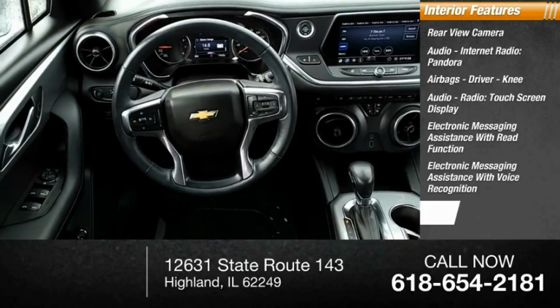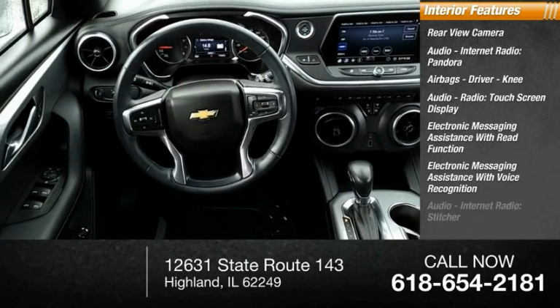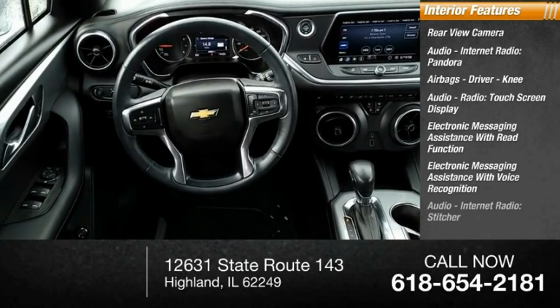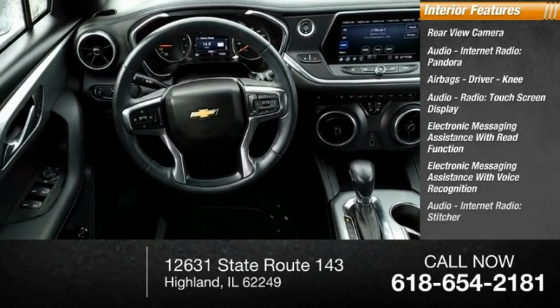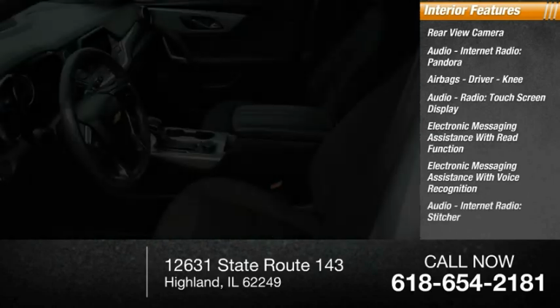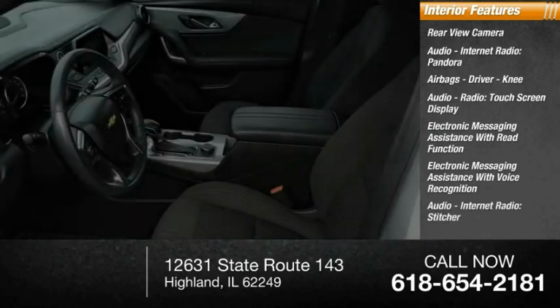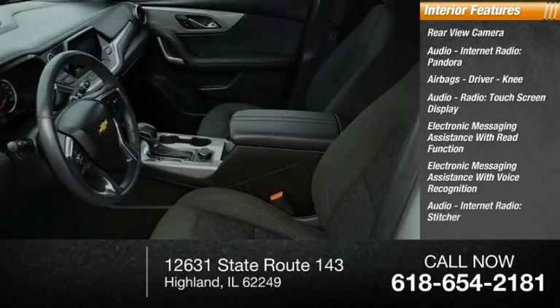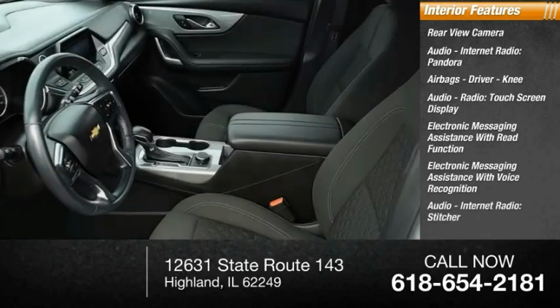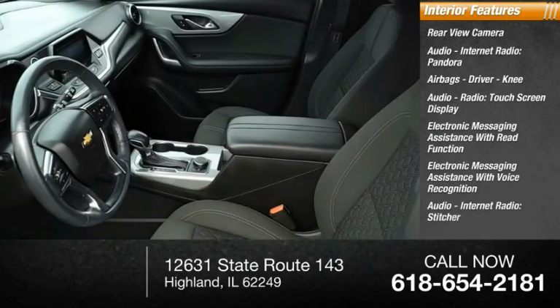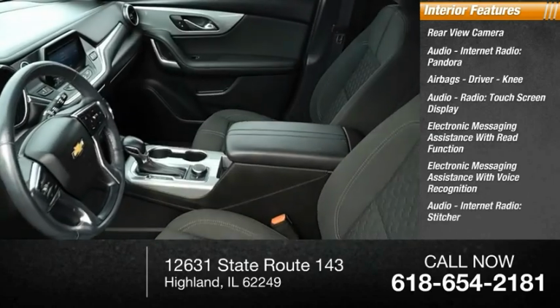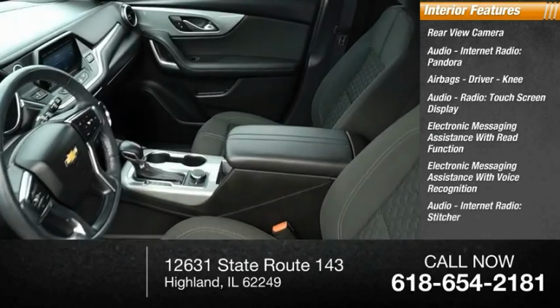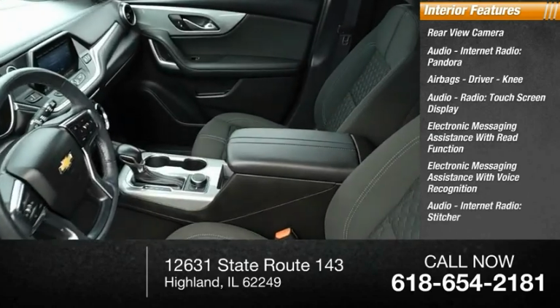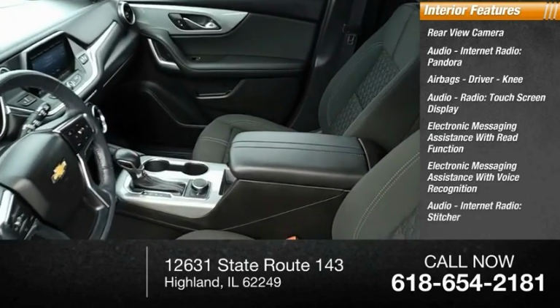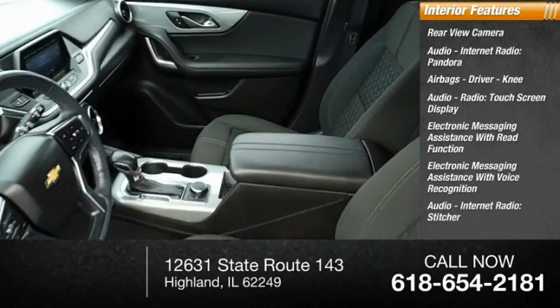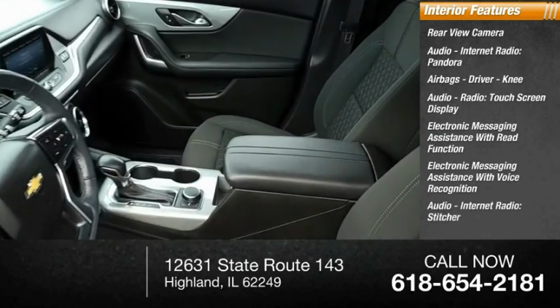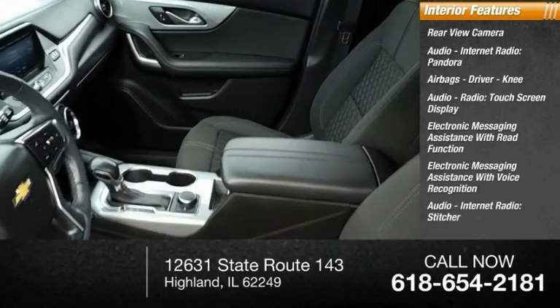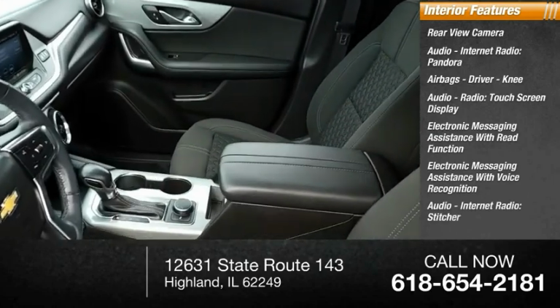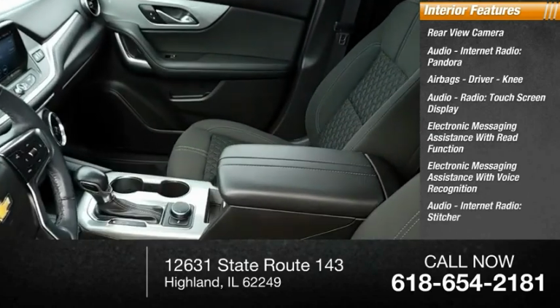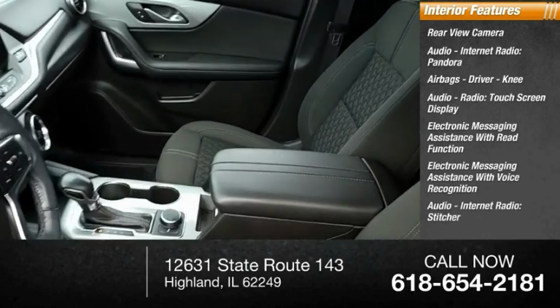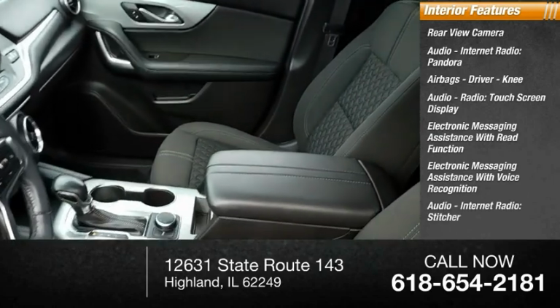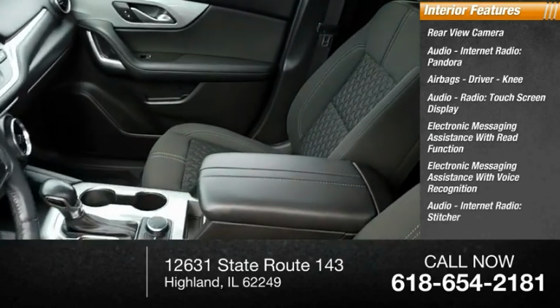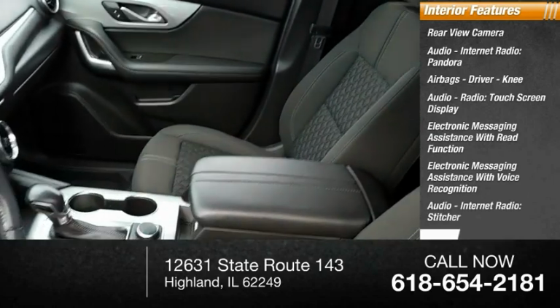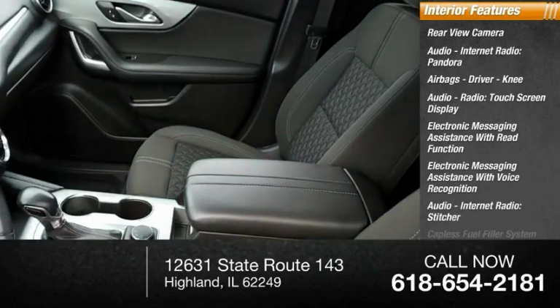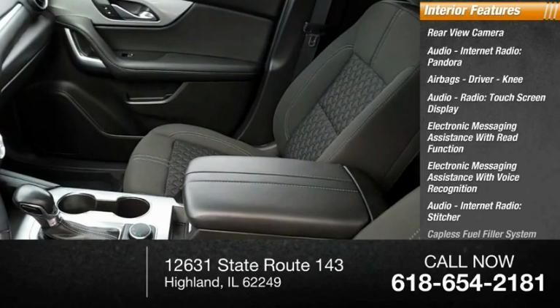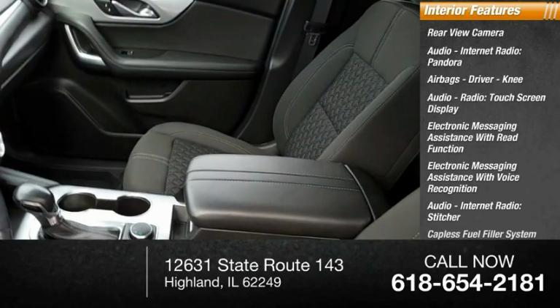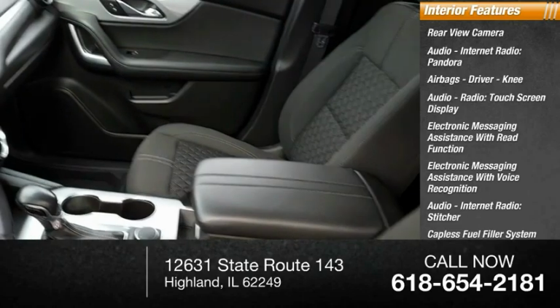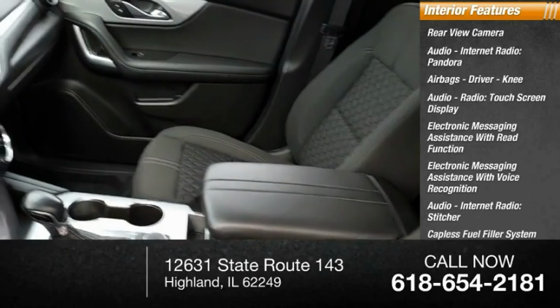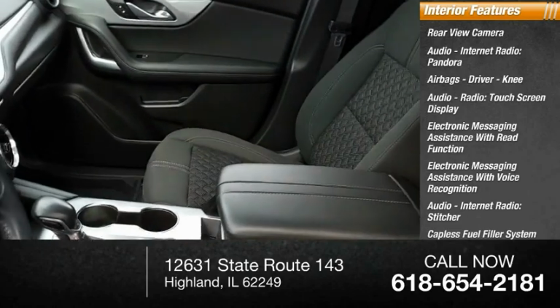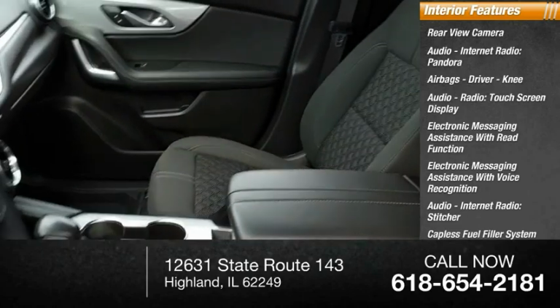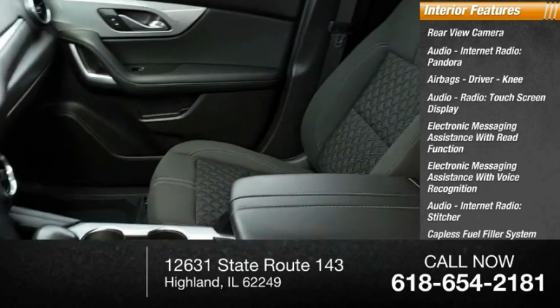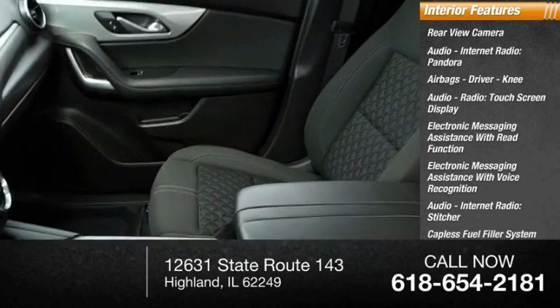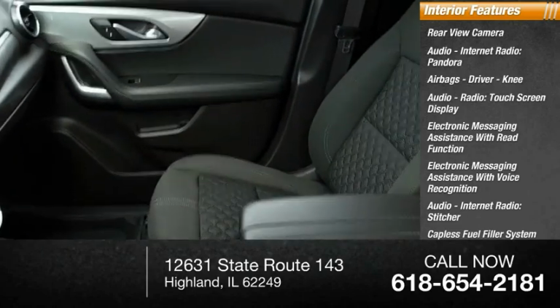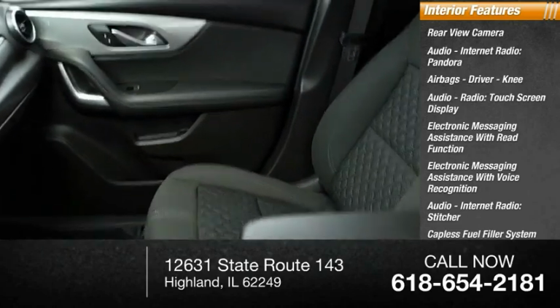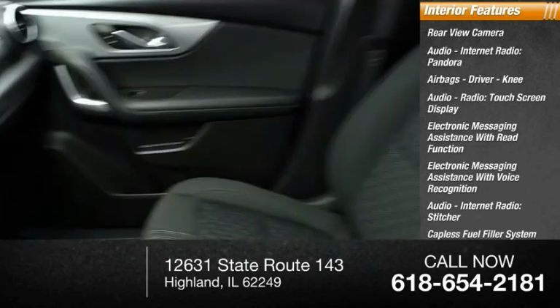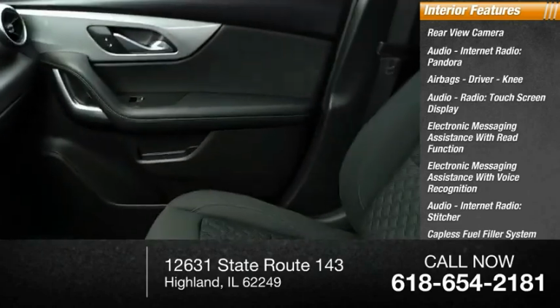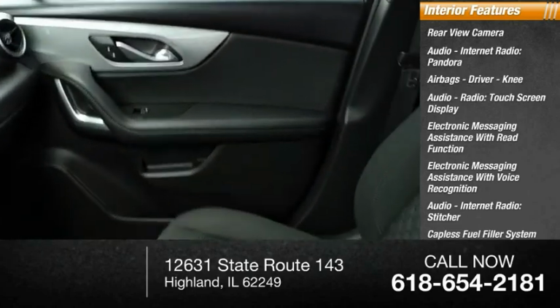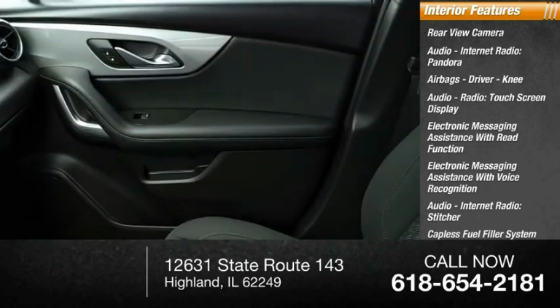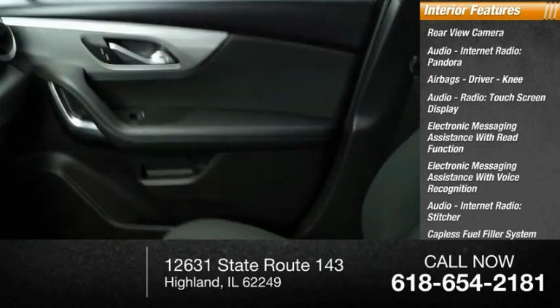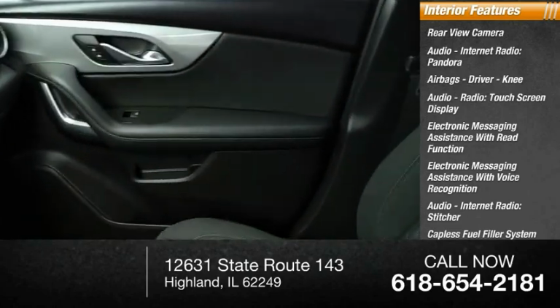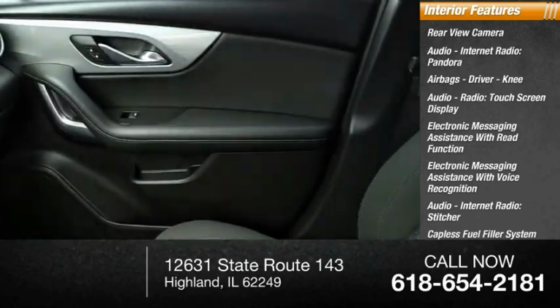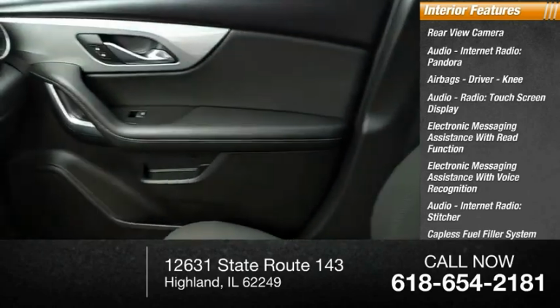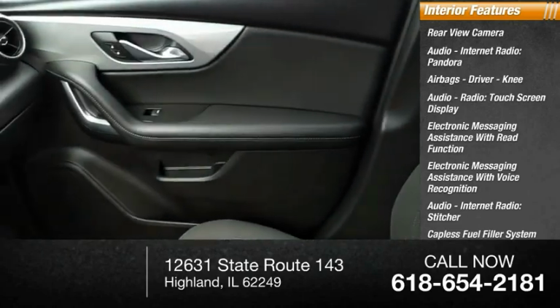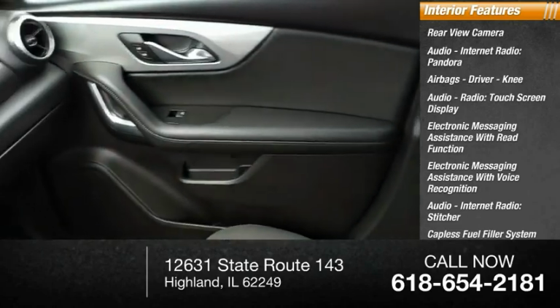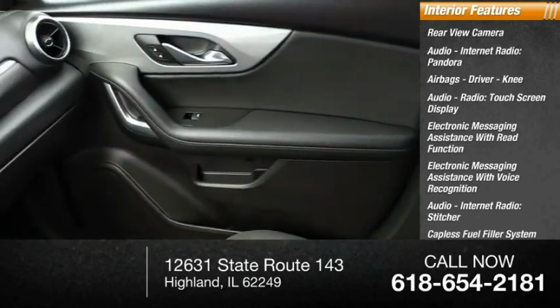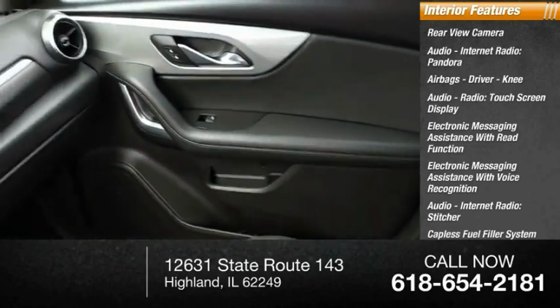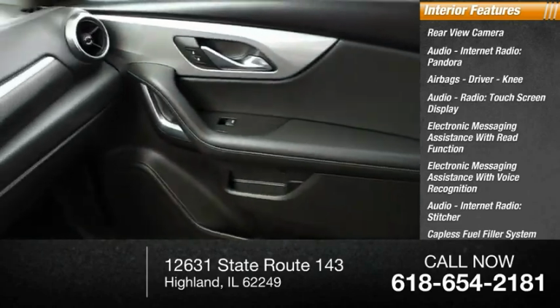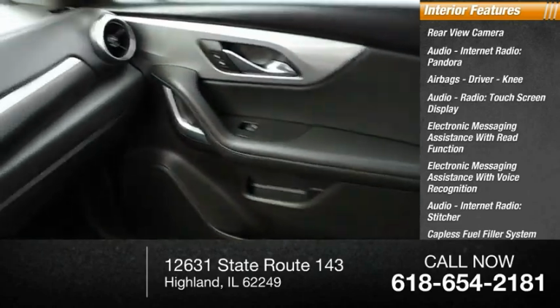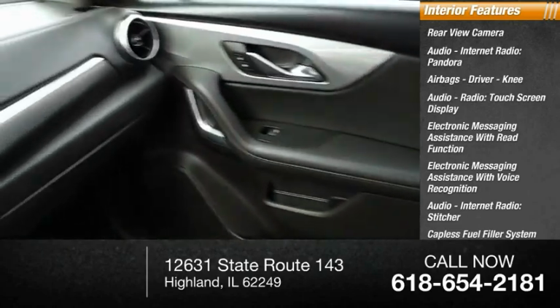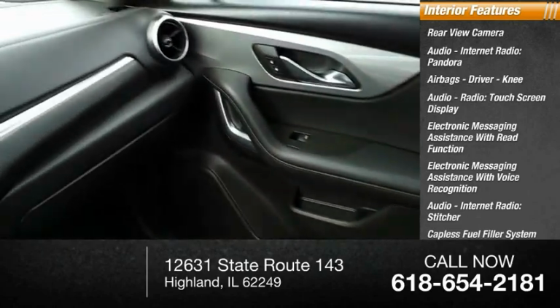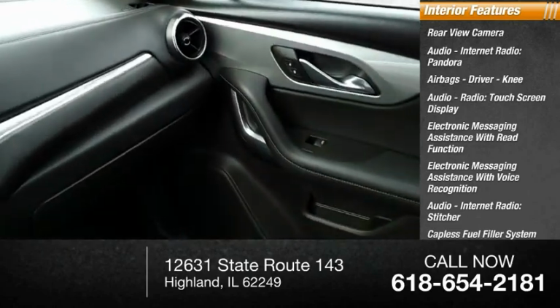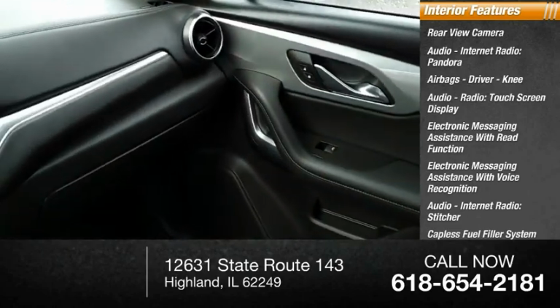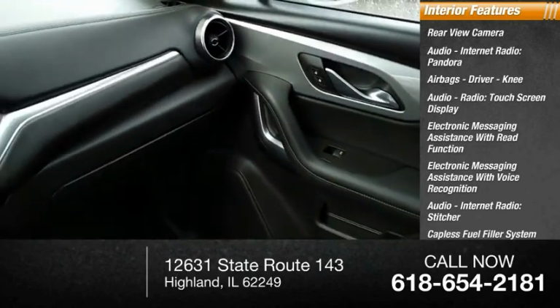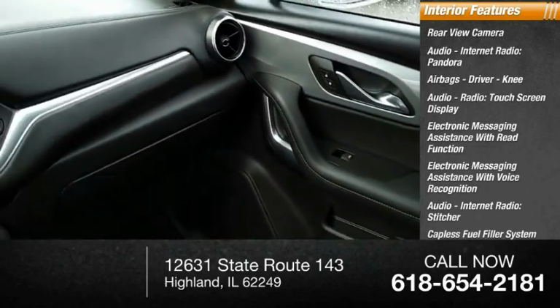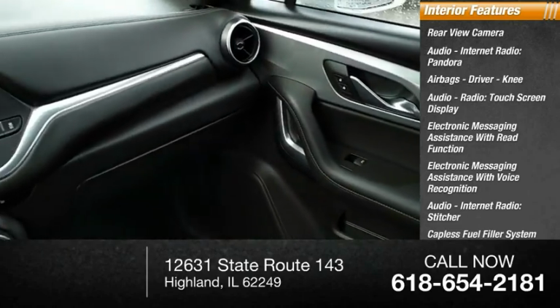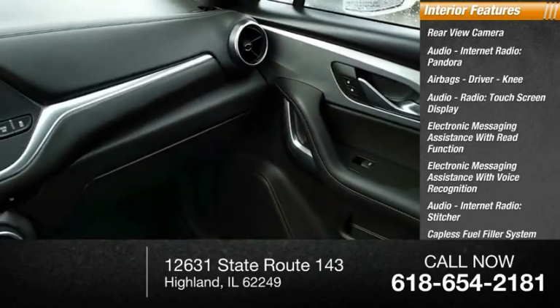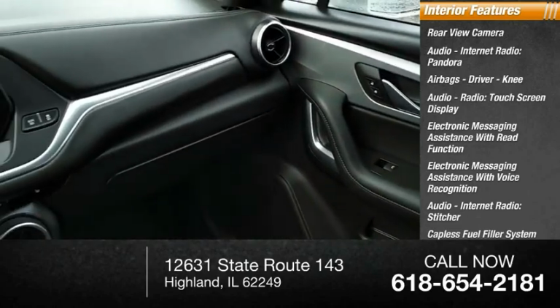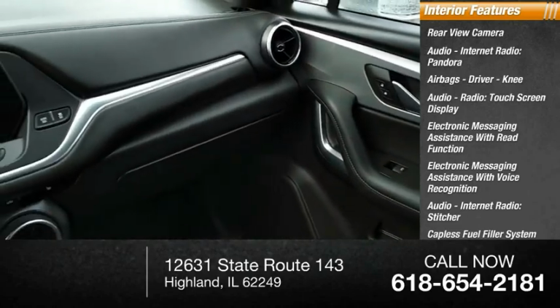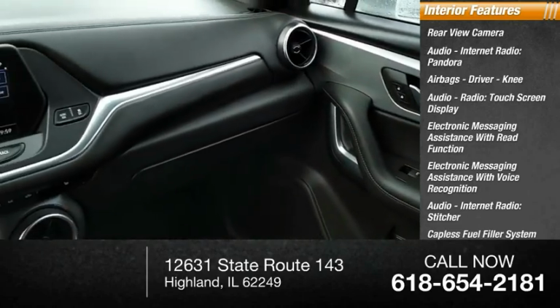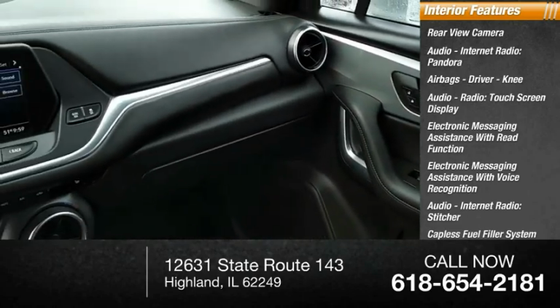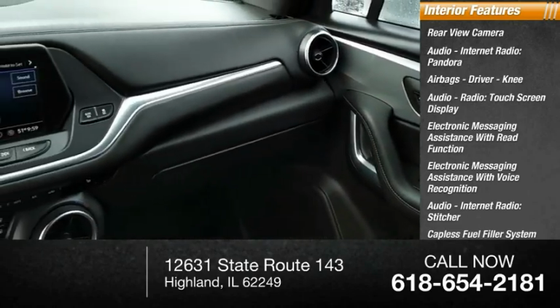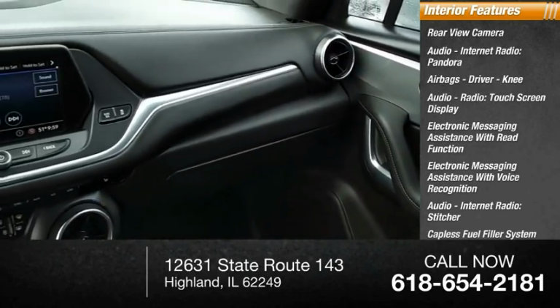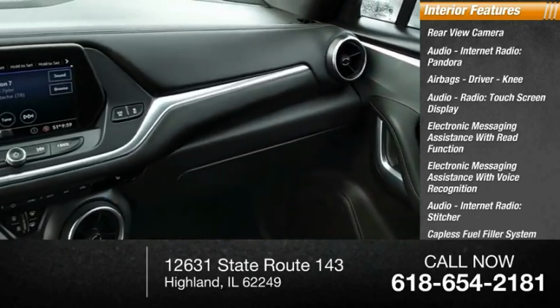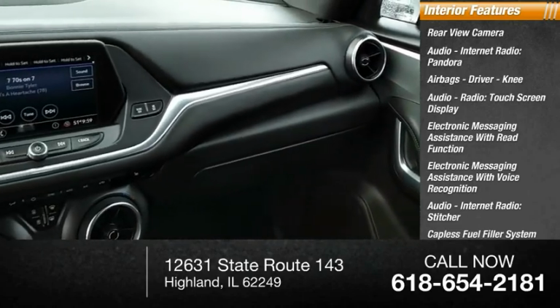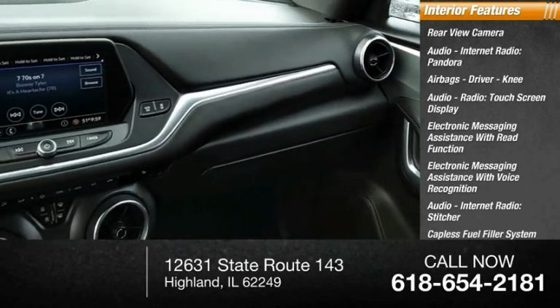Additional interior features include audio, internet radio, Stitcher, a capless fuel filler system, cruise control, and a cargo area 12-volt power outlet.